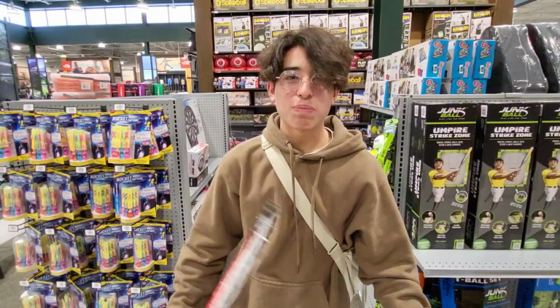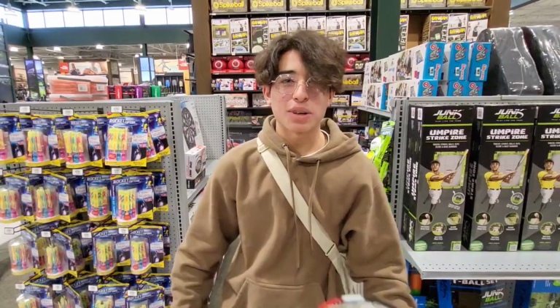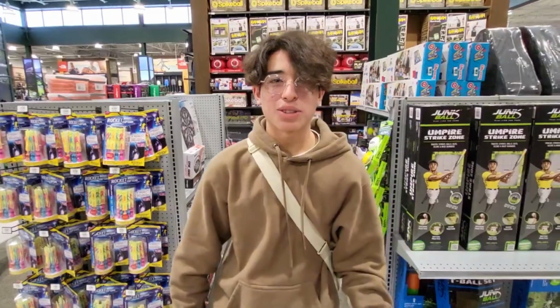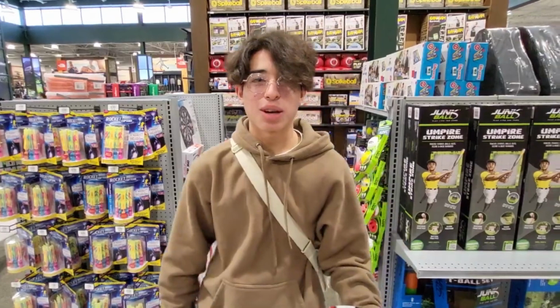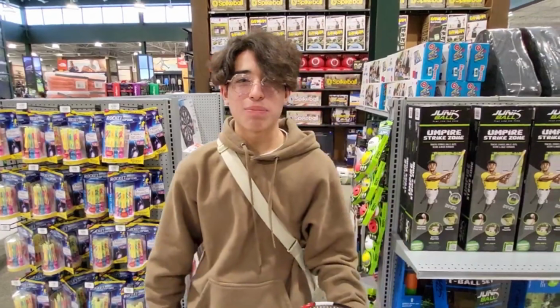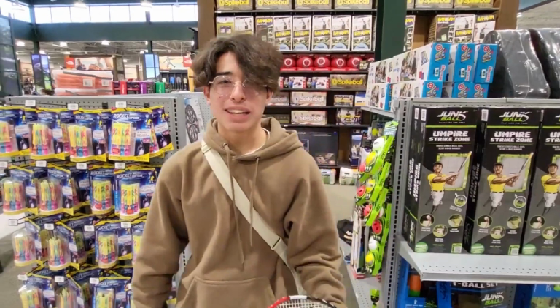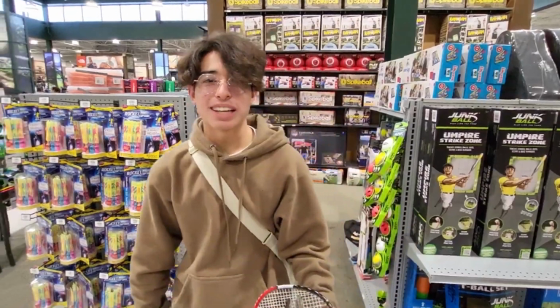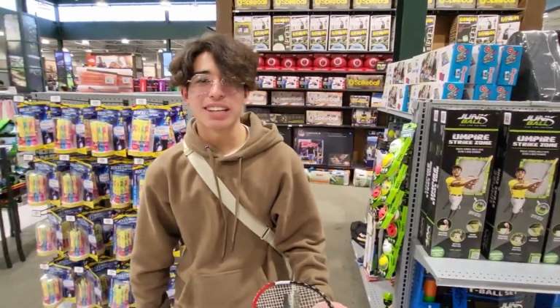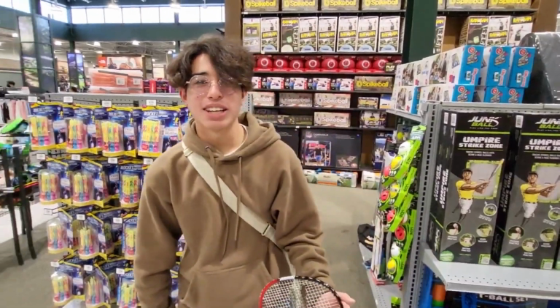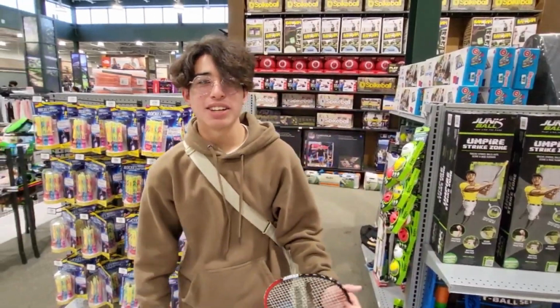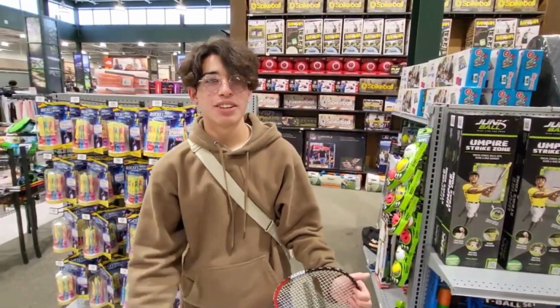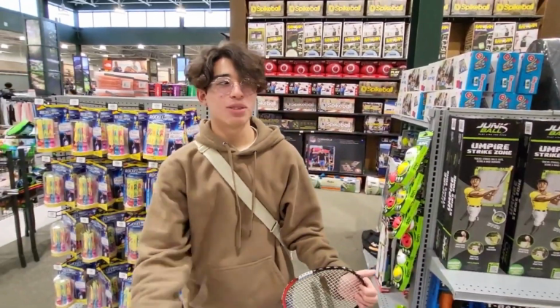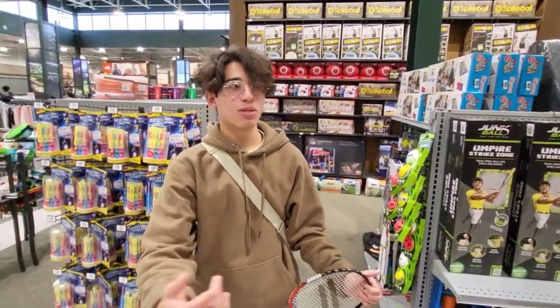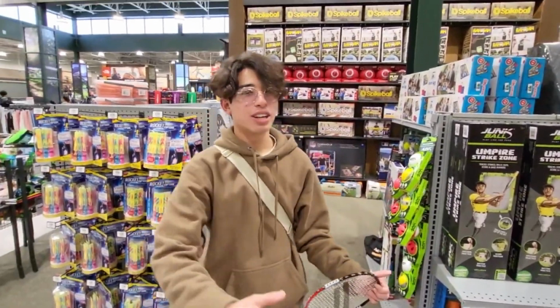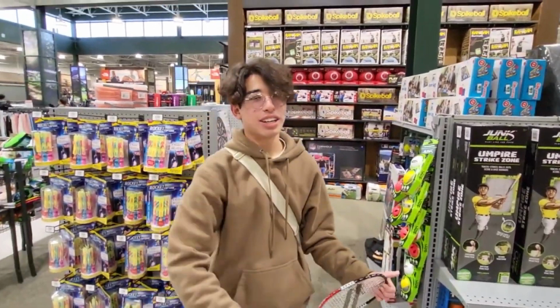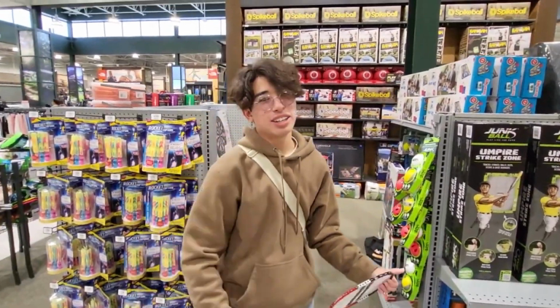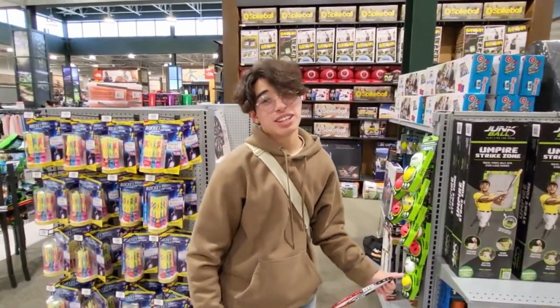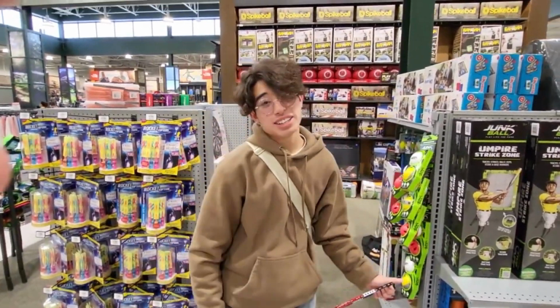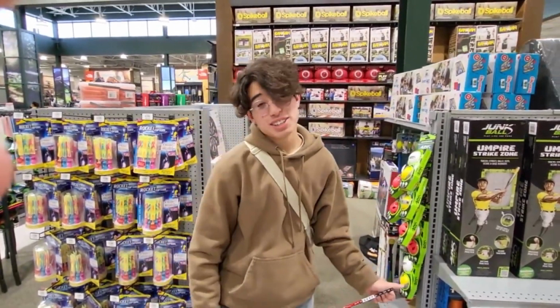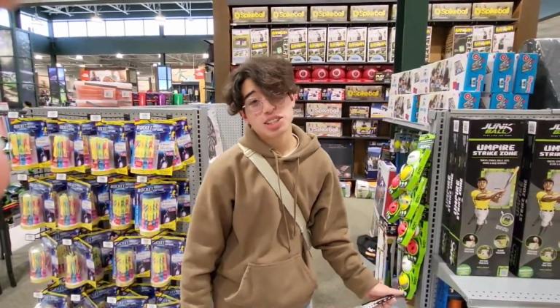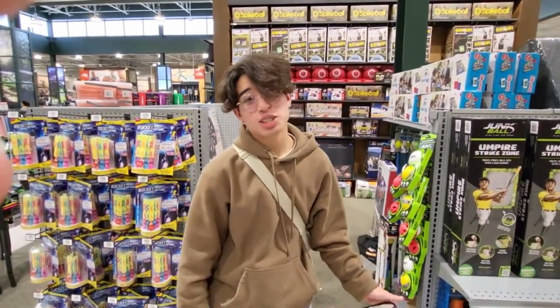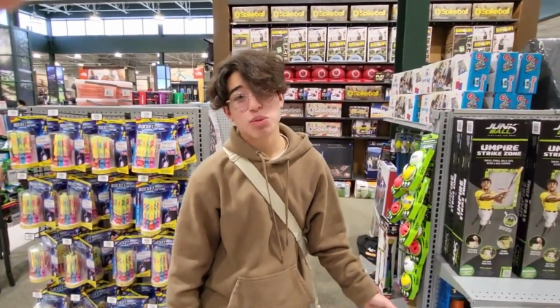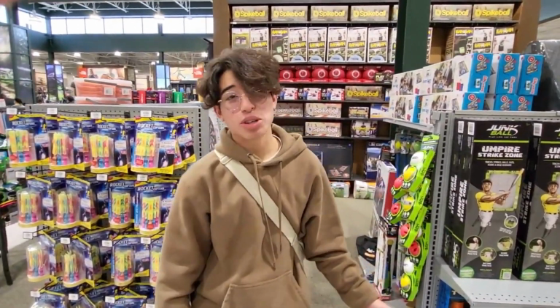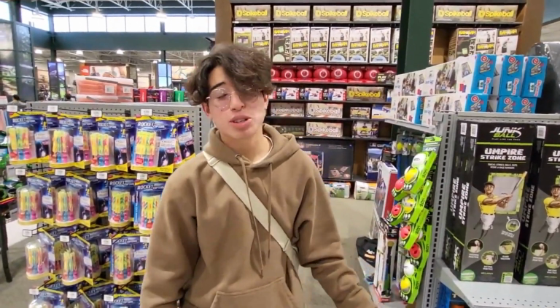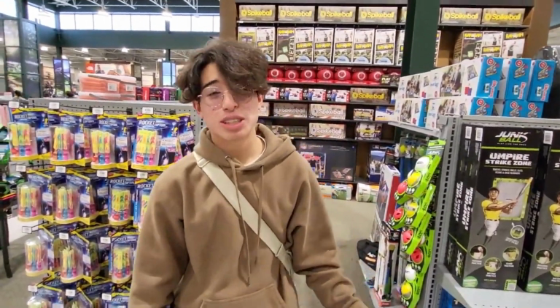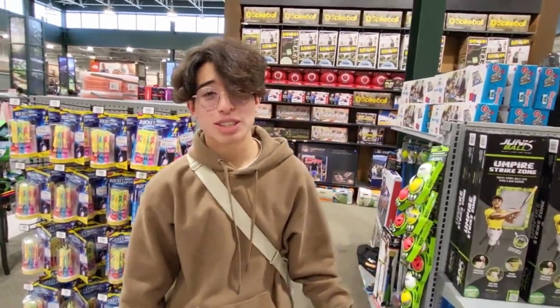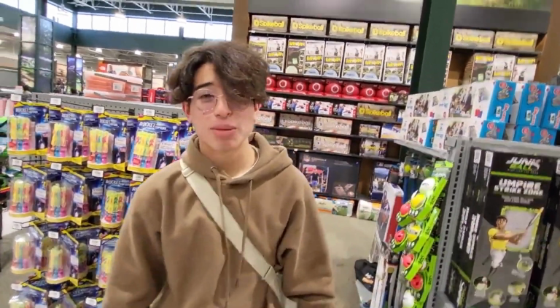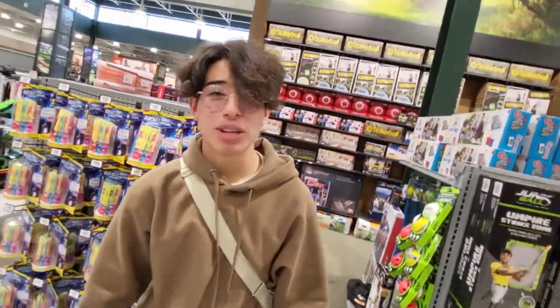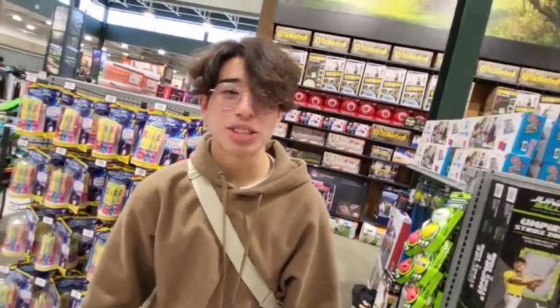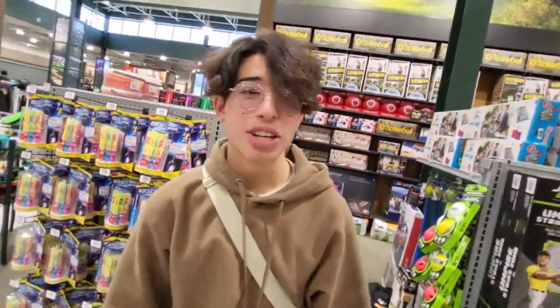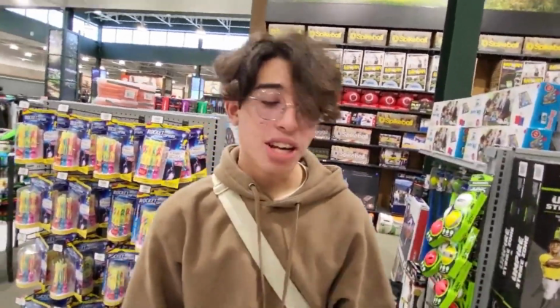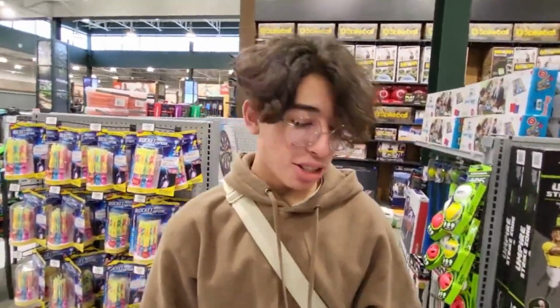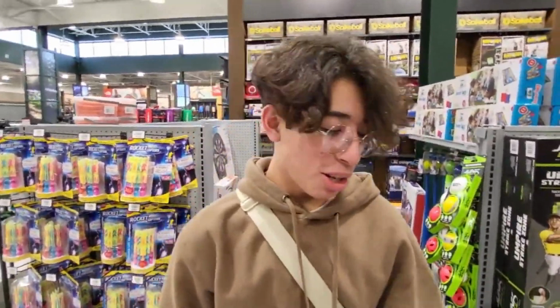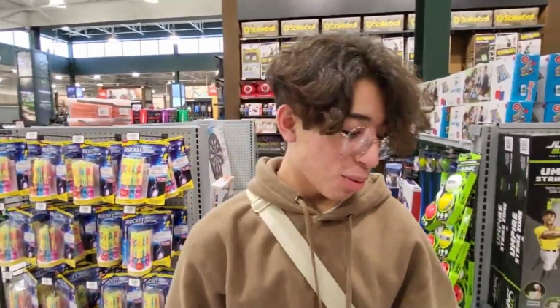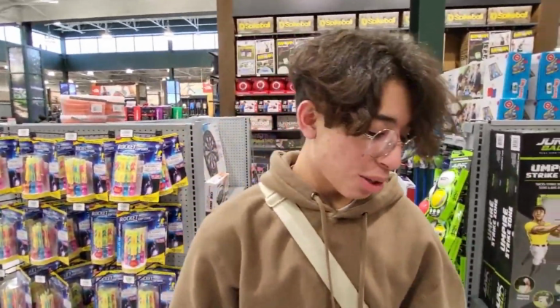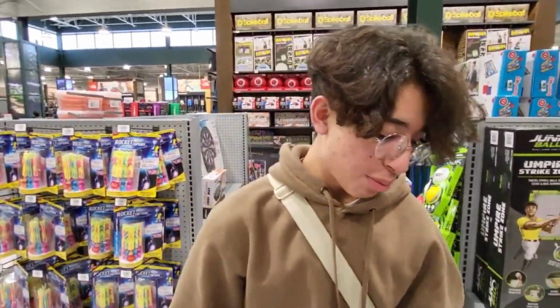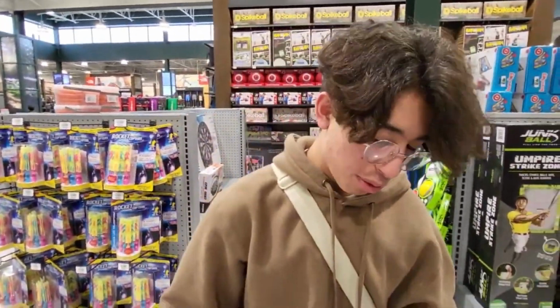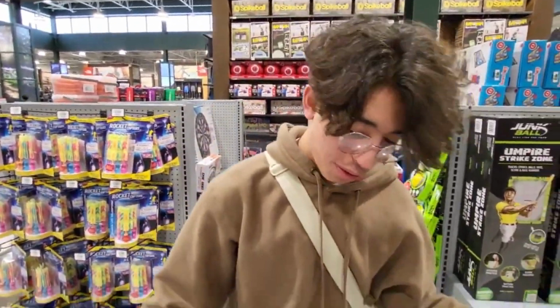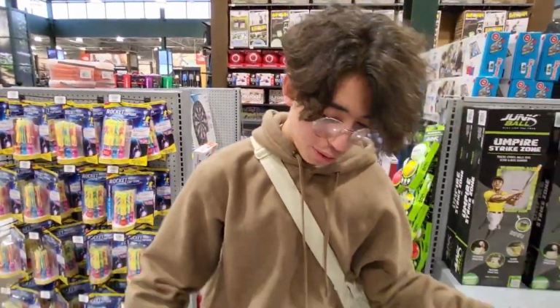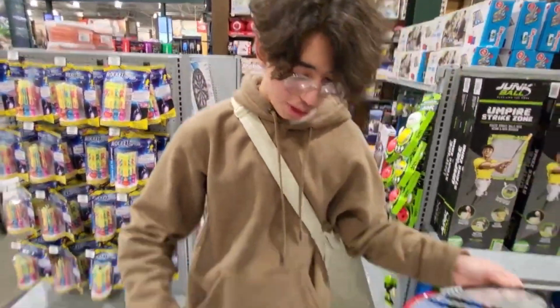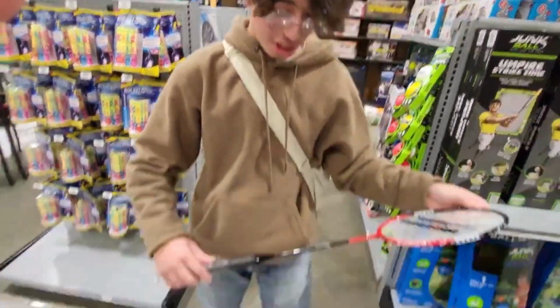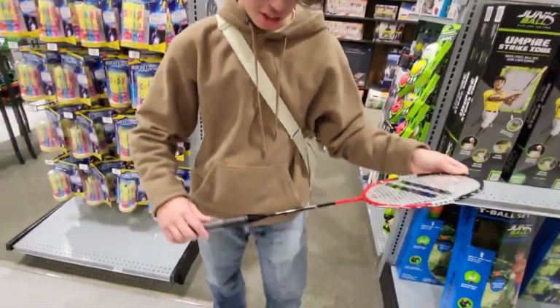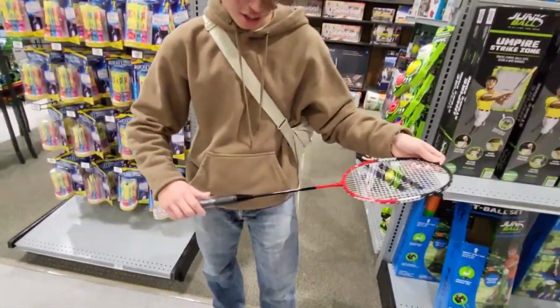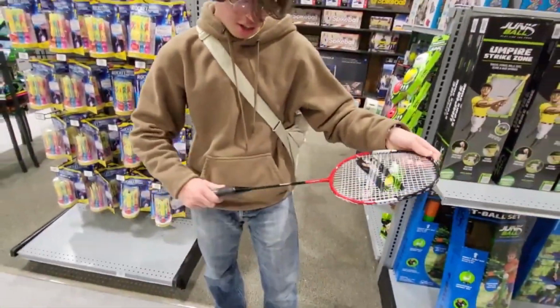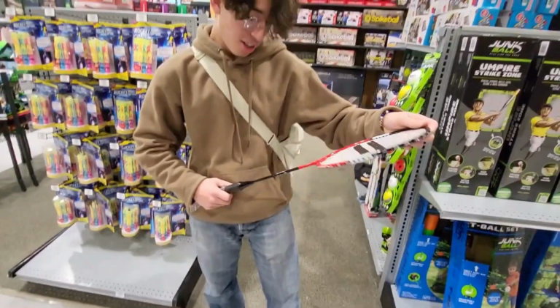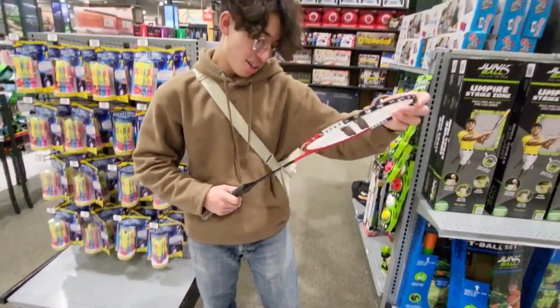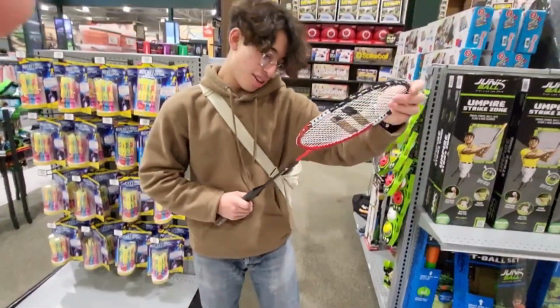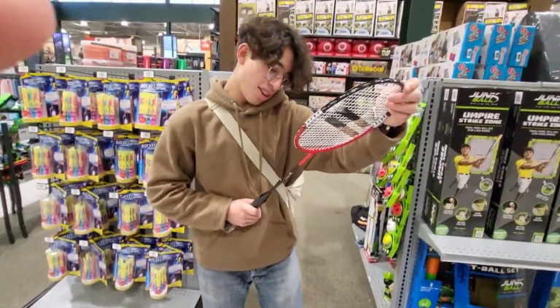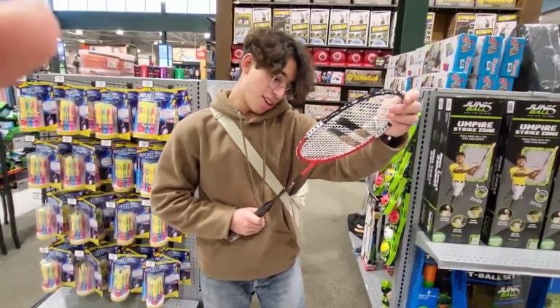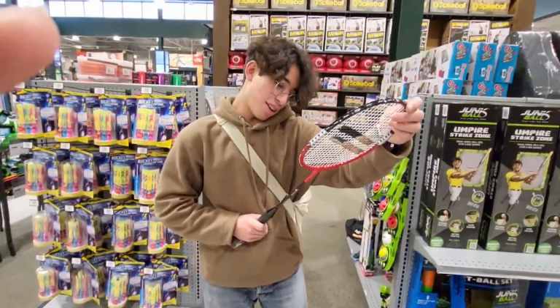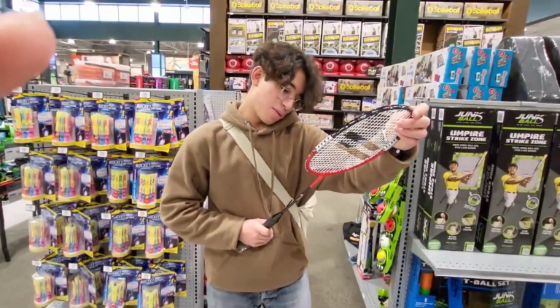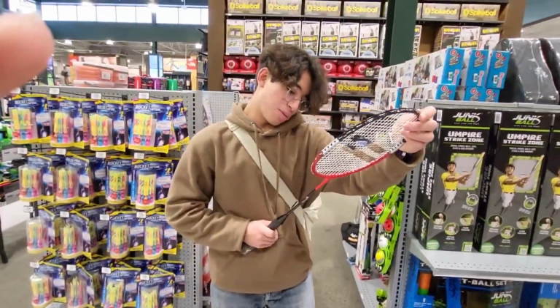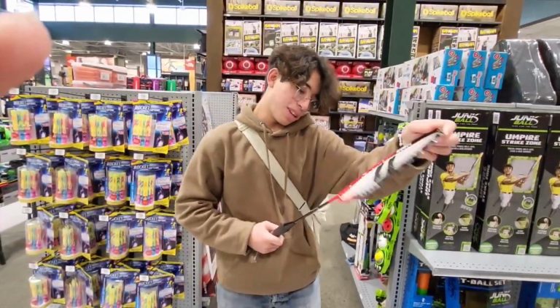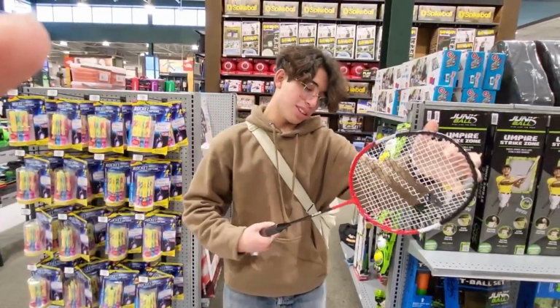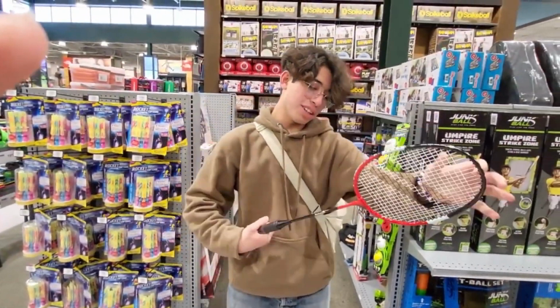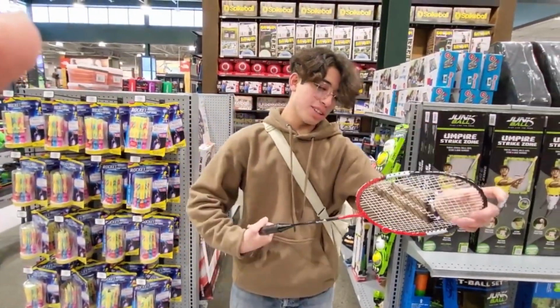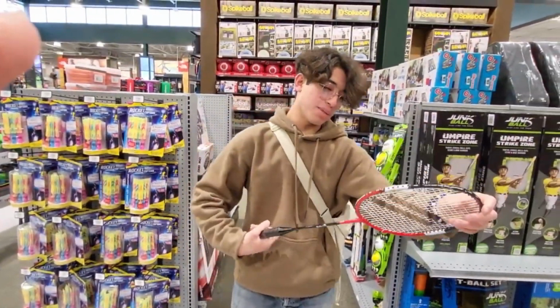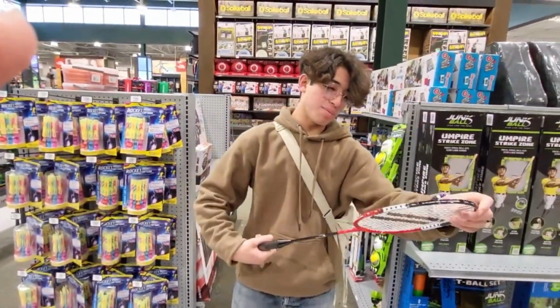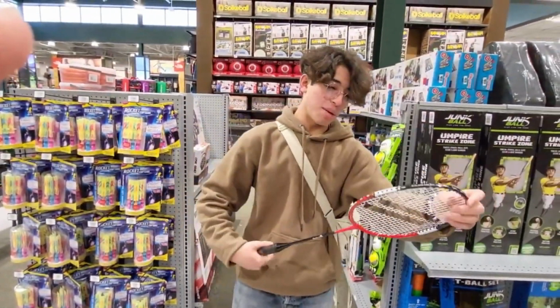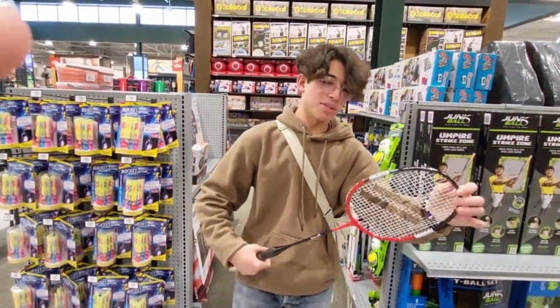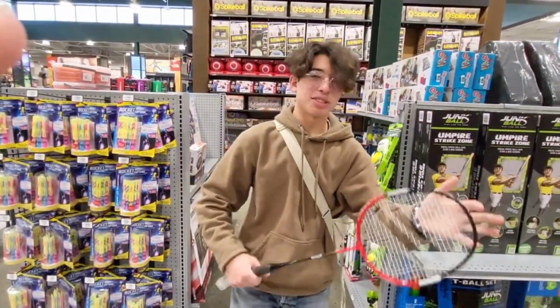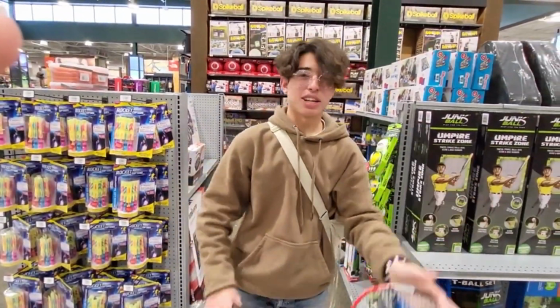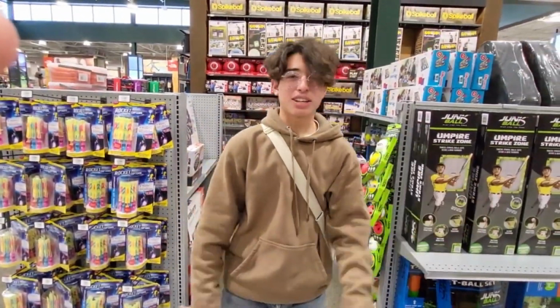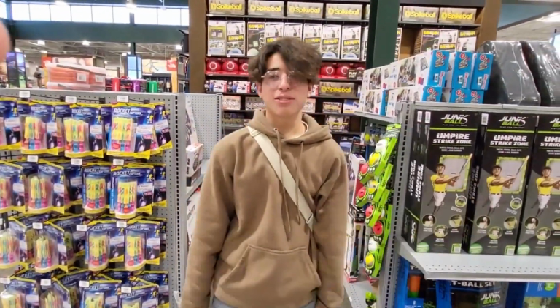Prairie Squad, back at it again. We're at Dick's Sporting Goods of Saramonte. Today we're going to be reviewing the Rec League Badminton Racket.